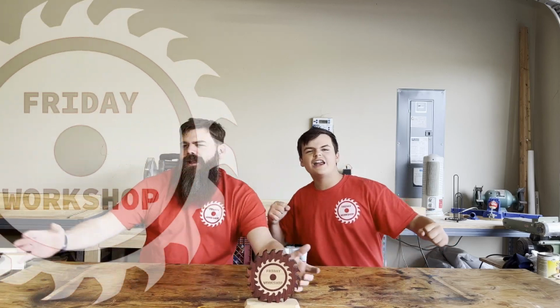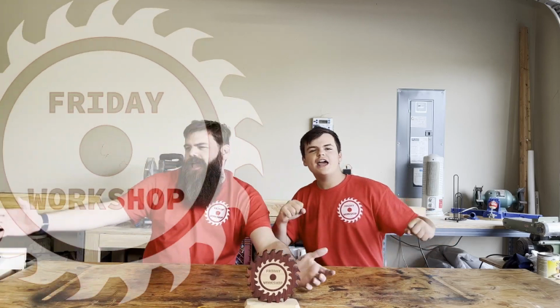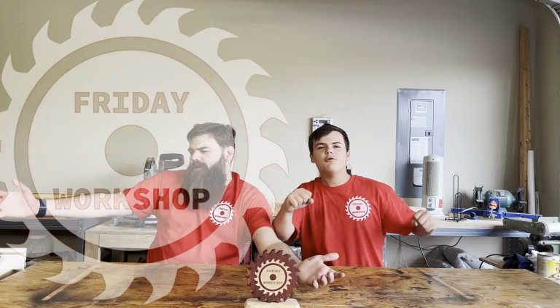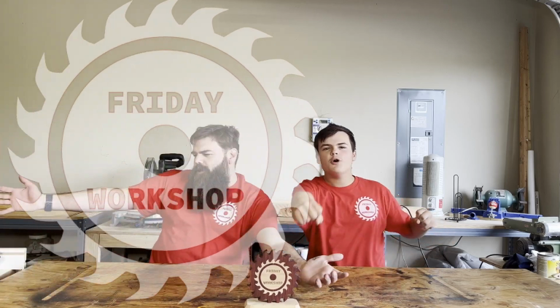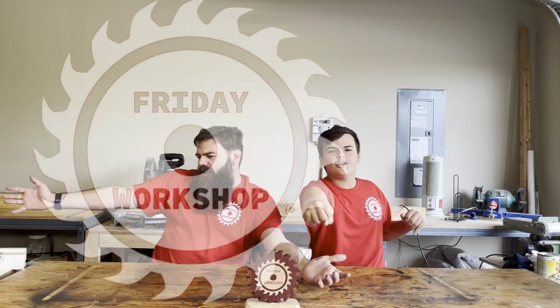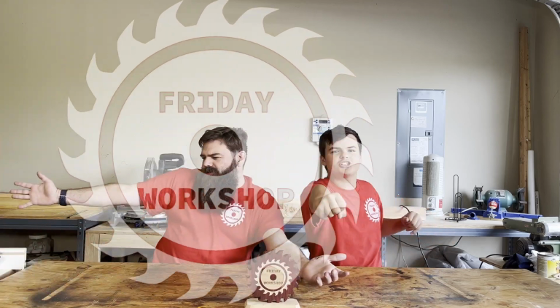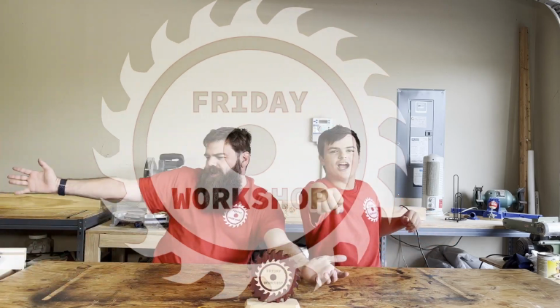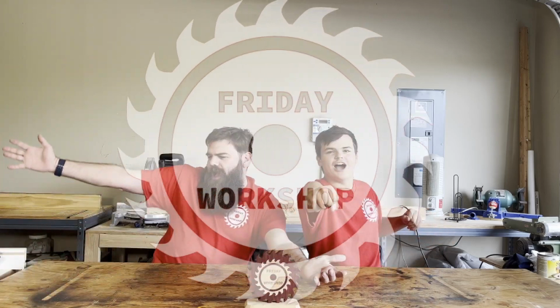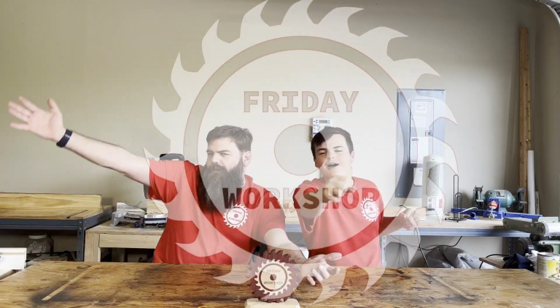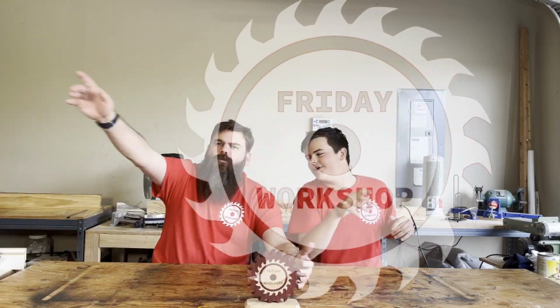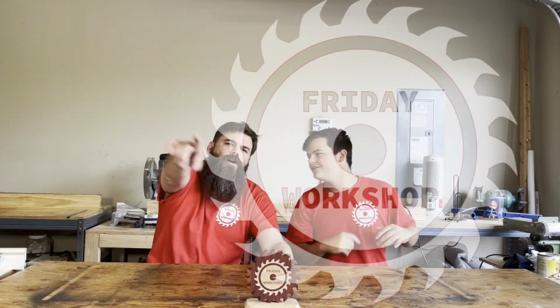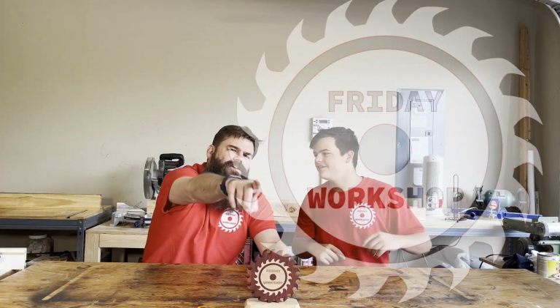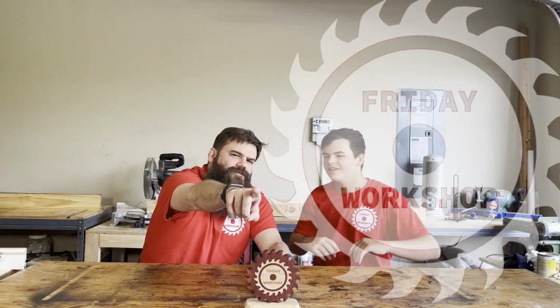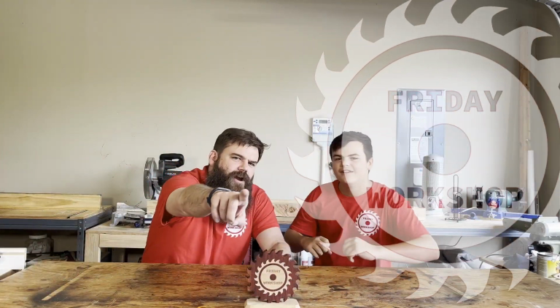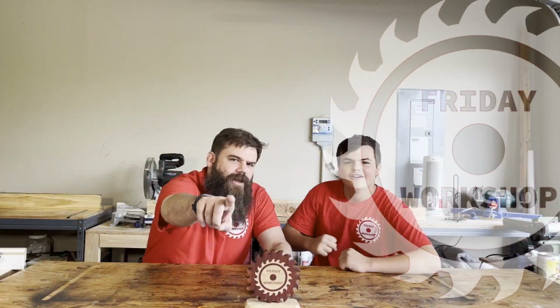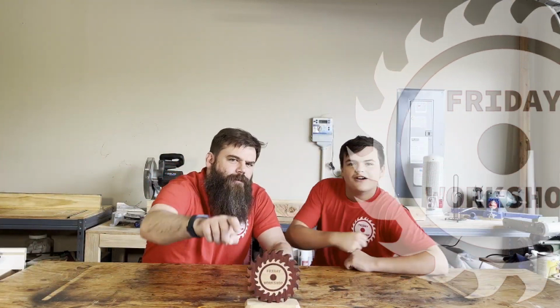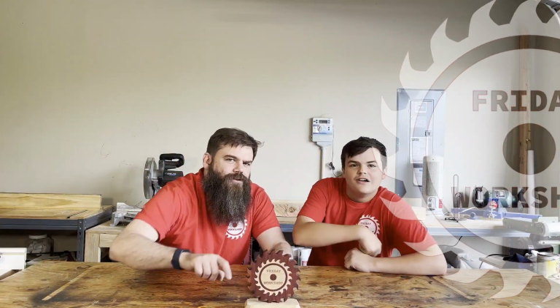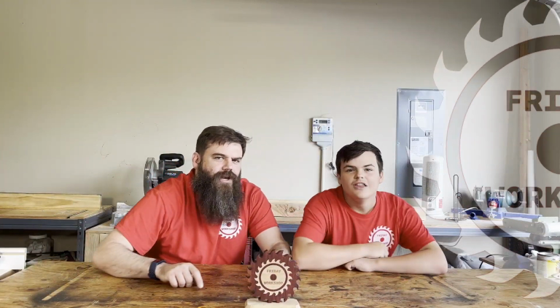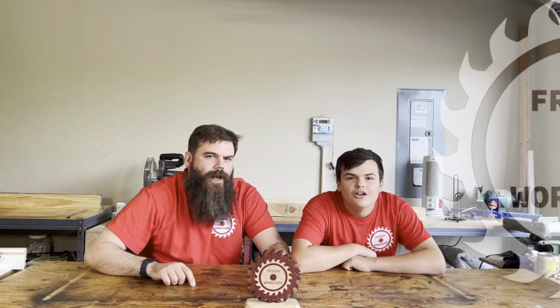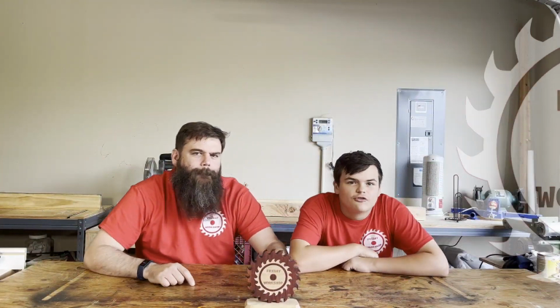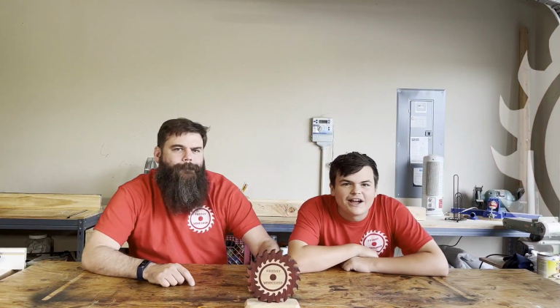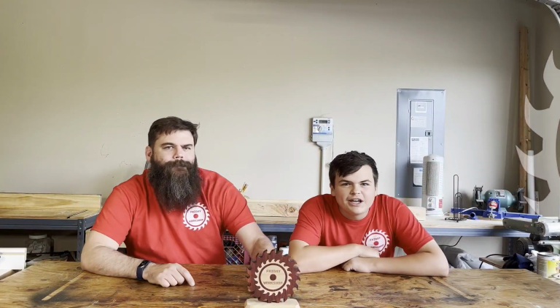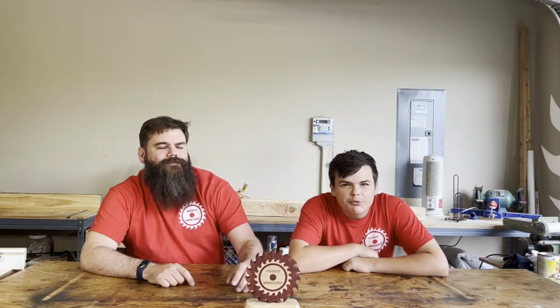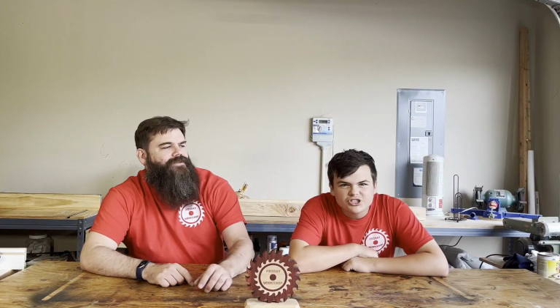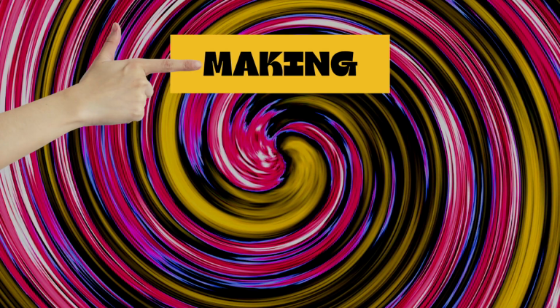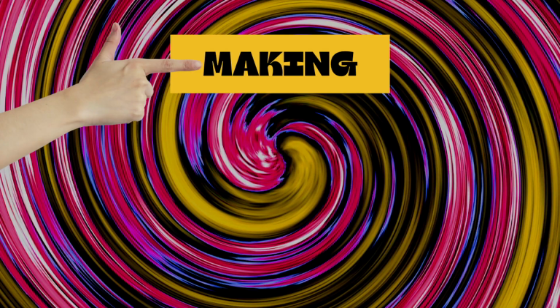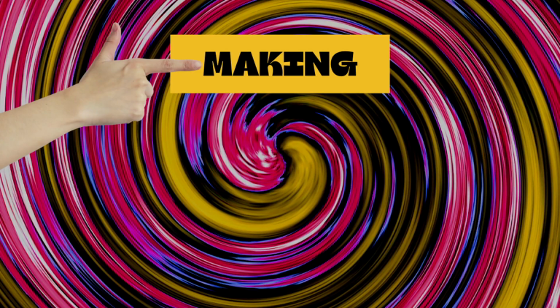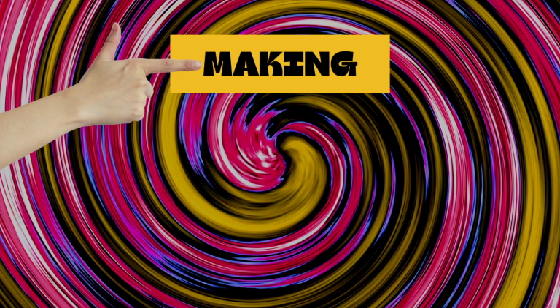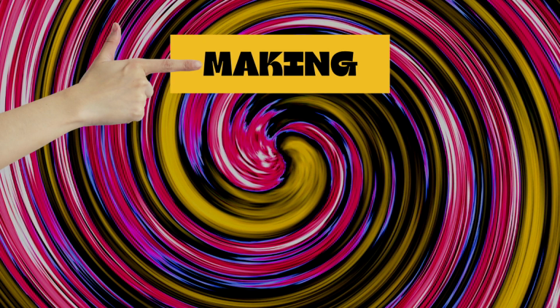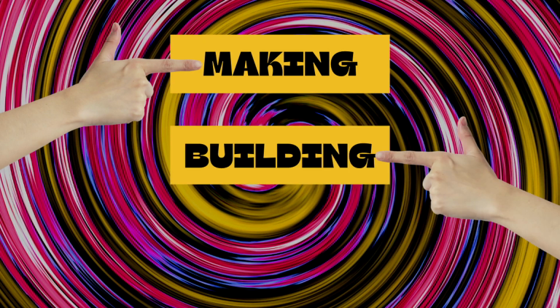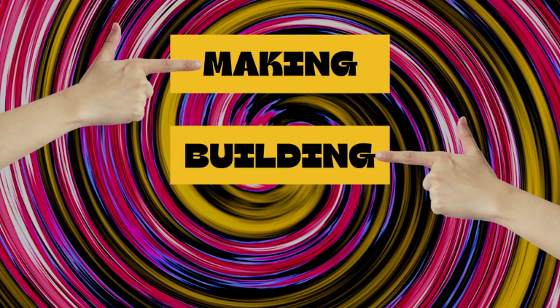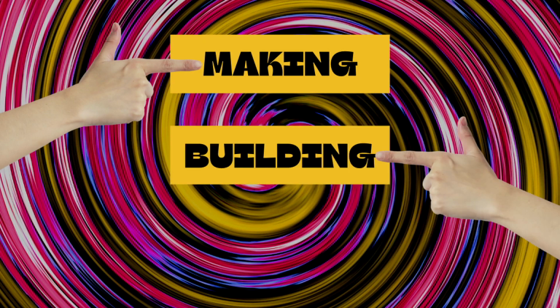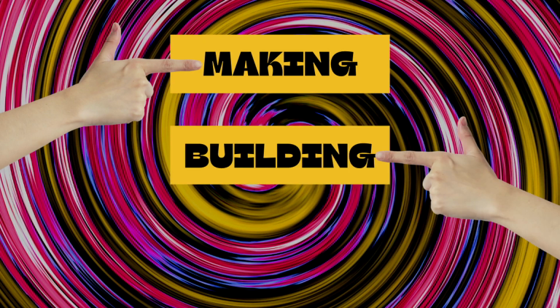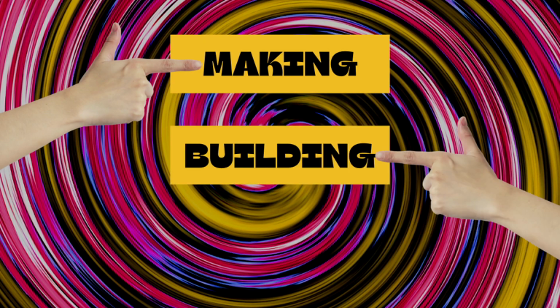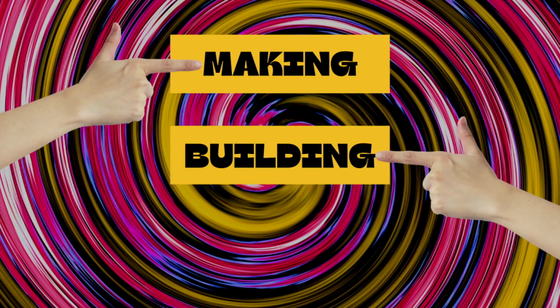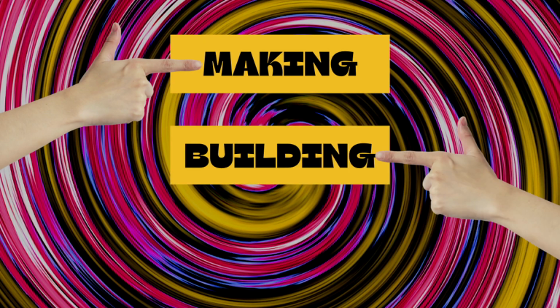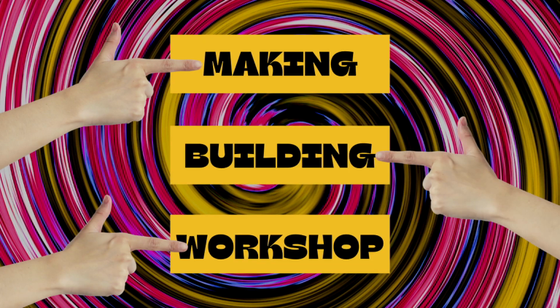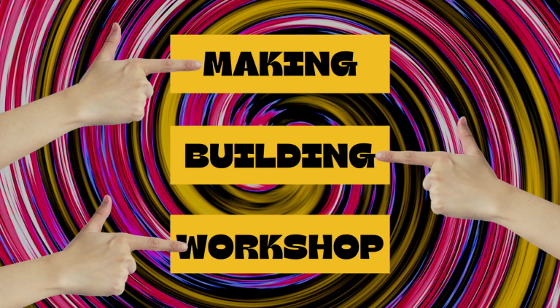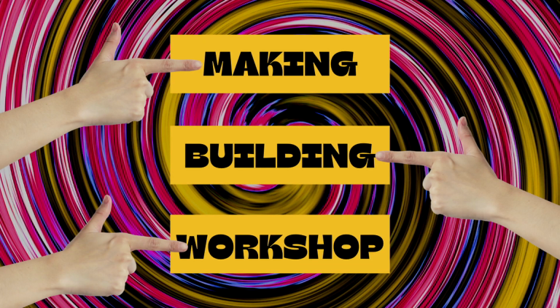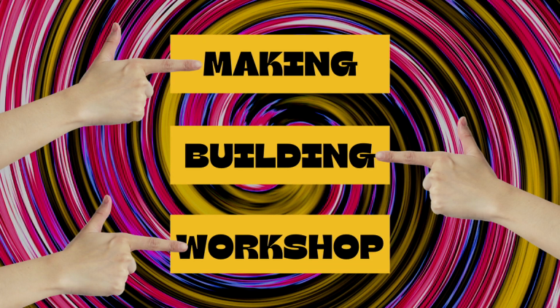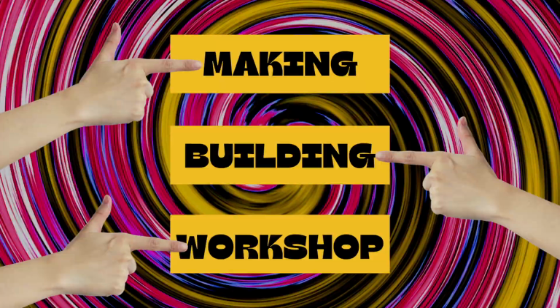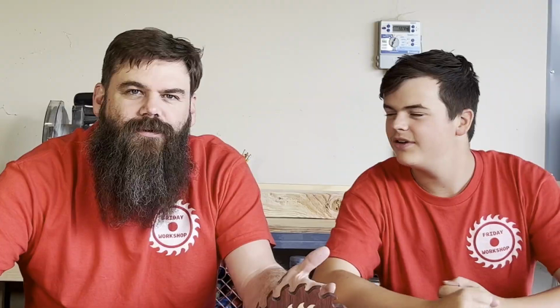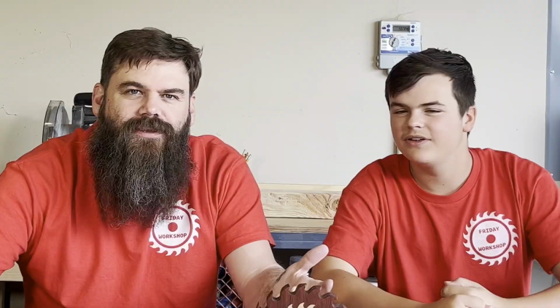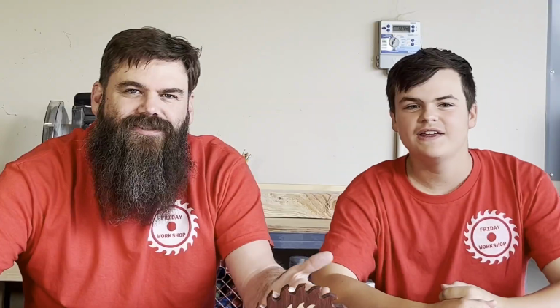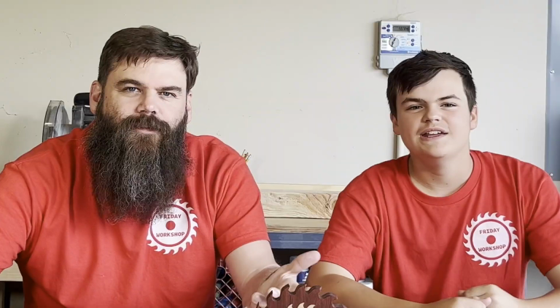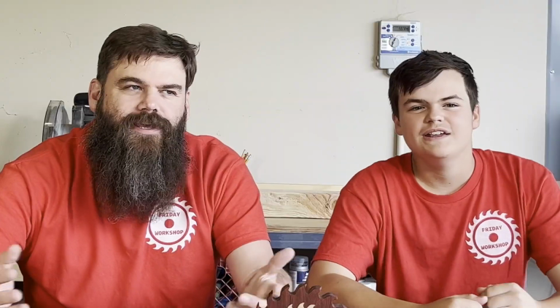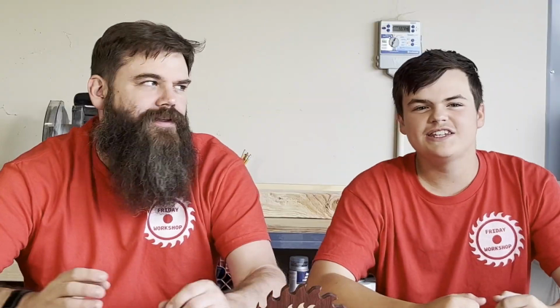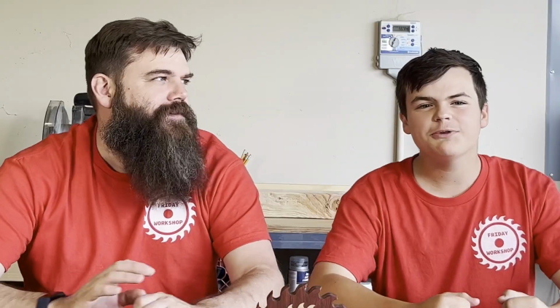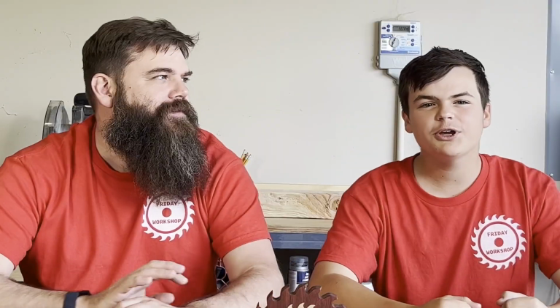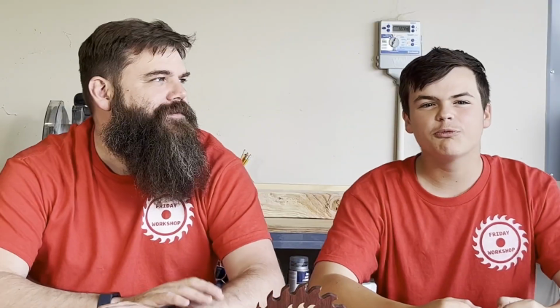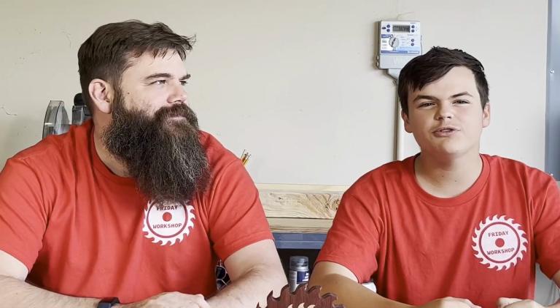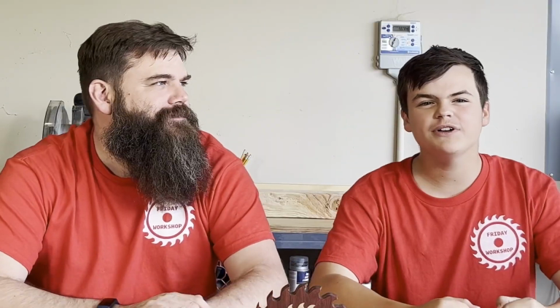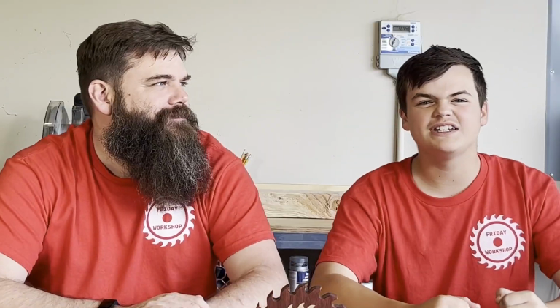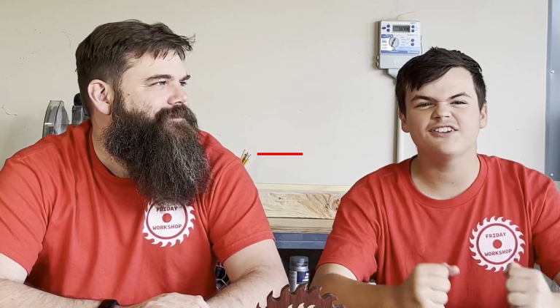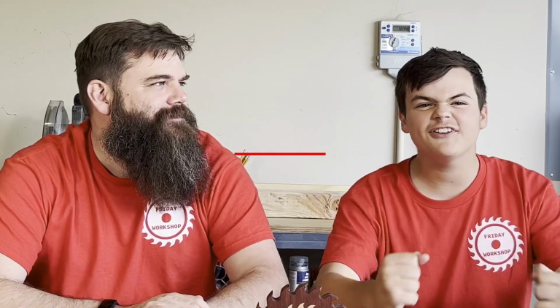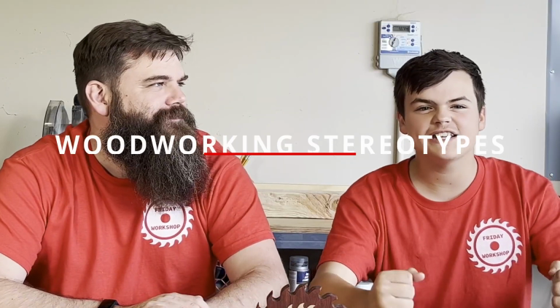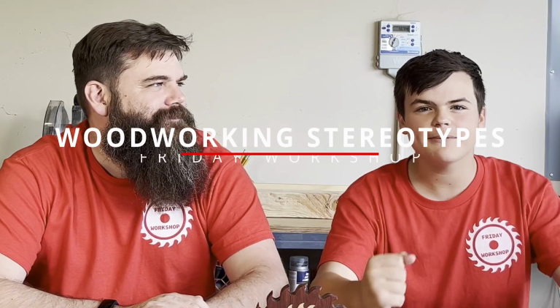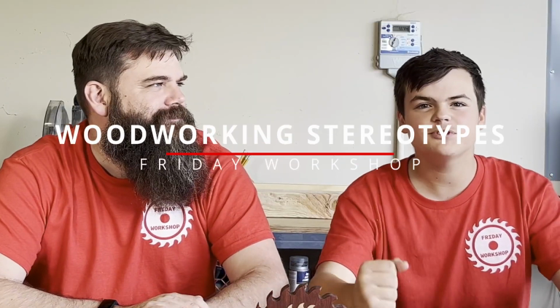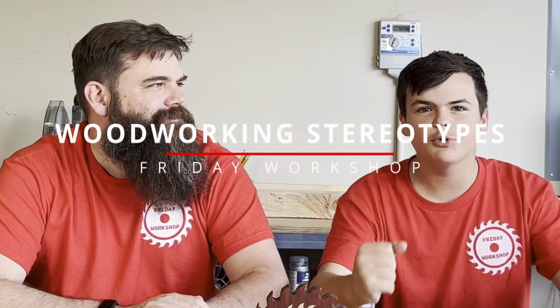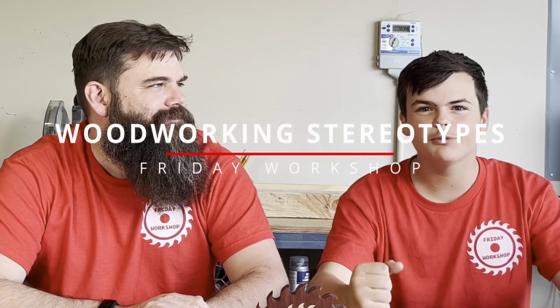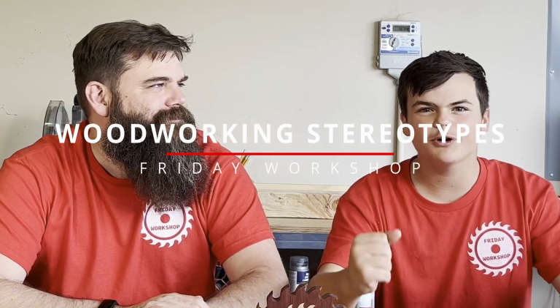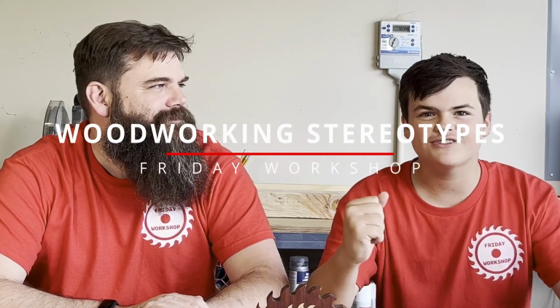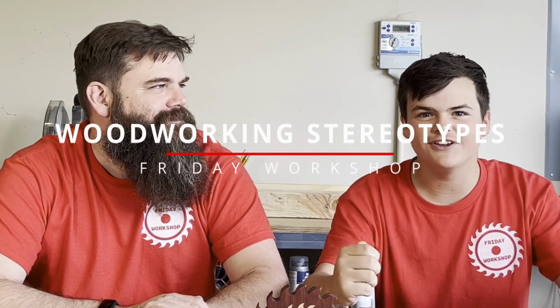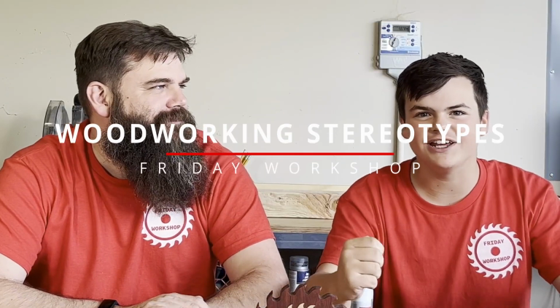Friday Workshop! What is Friday Workshop? Friday Workshop's main things. What are we doing in the workshop this week? This week we're doing the different types of woodworkers video.